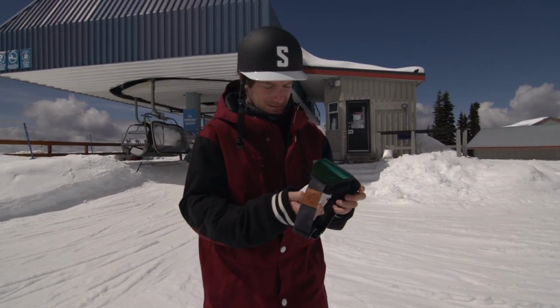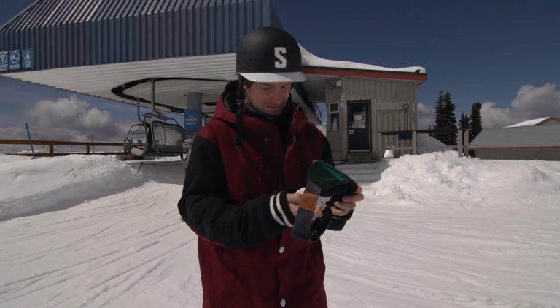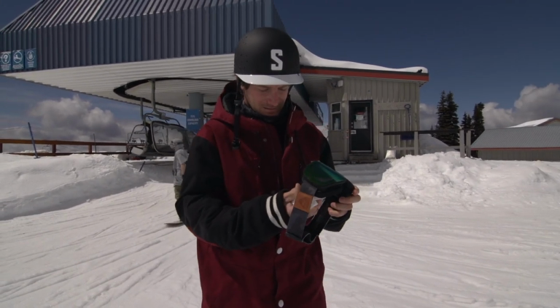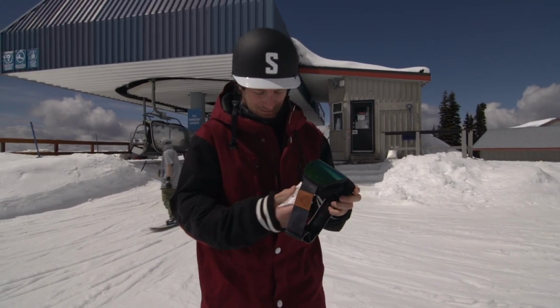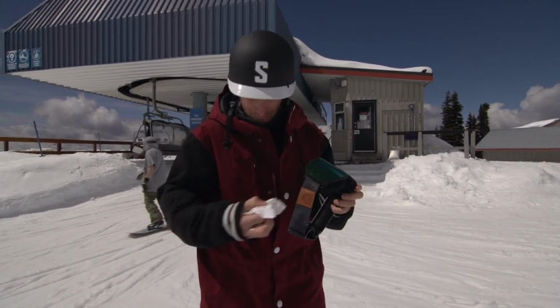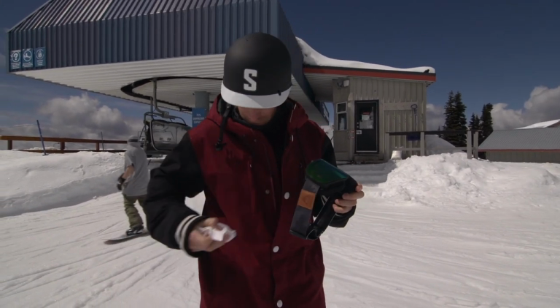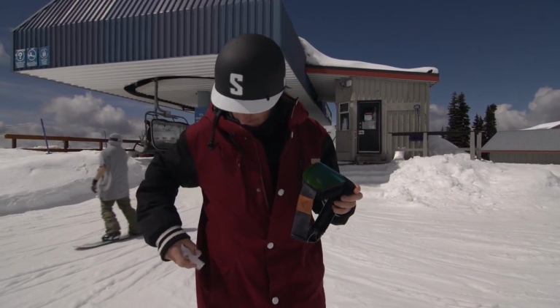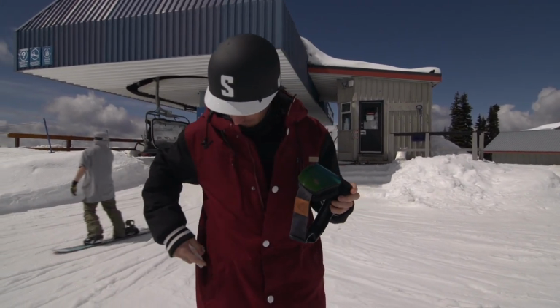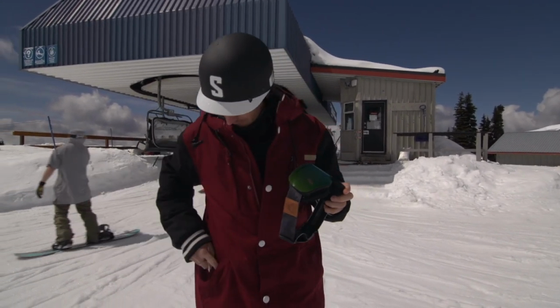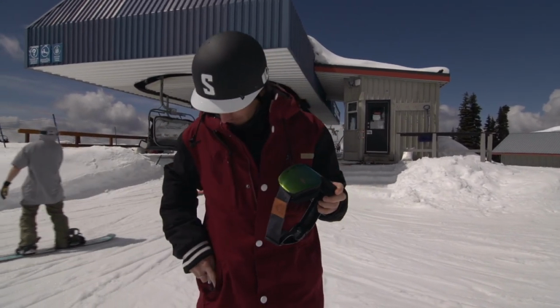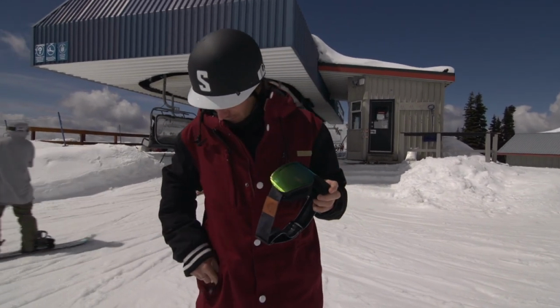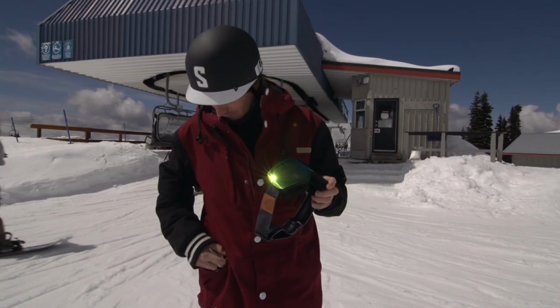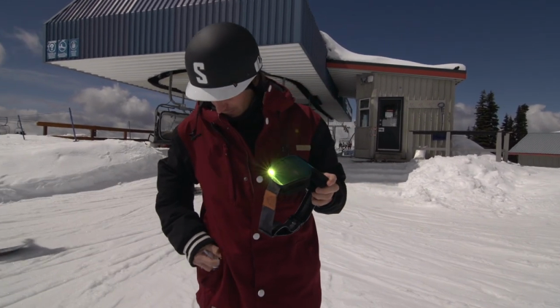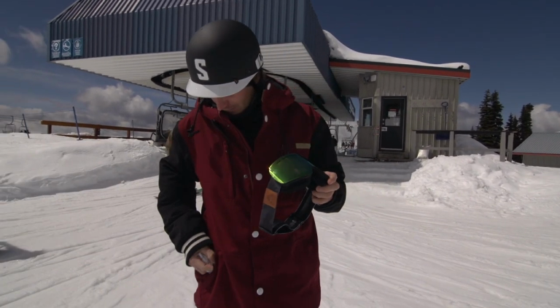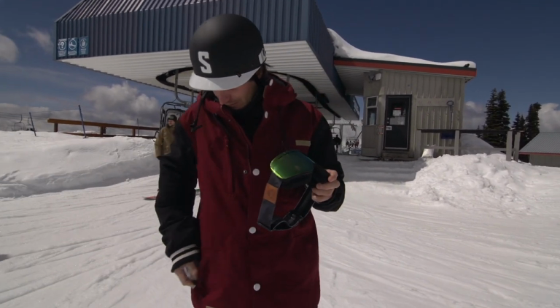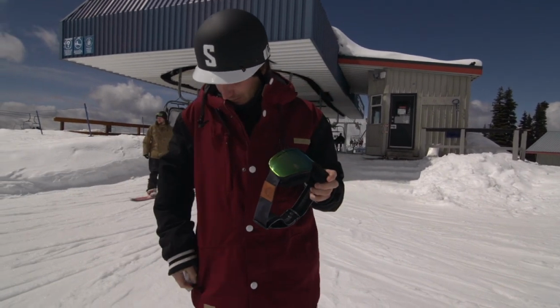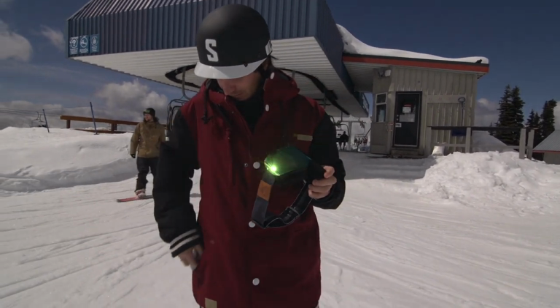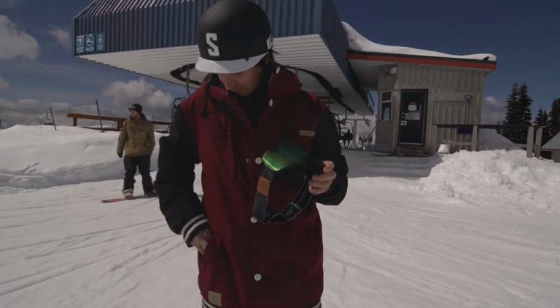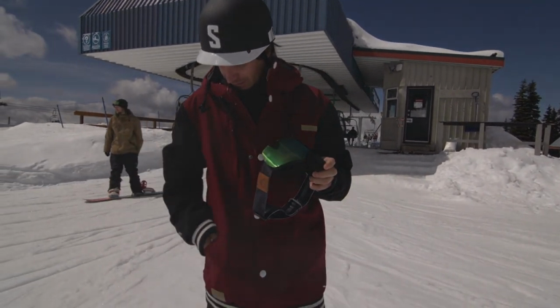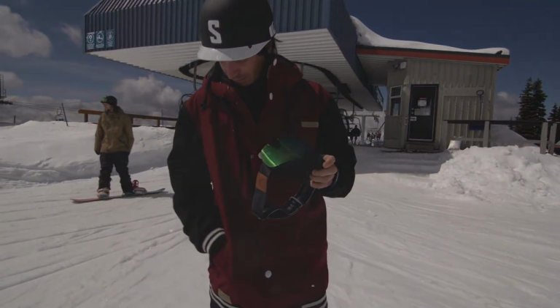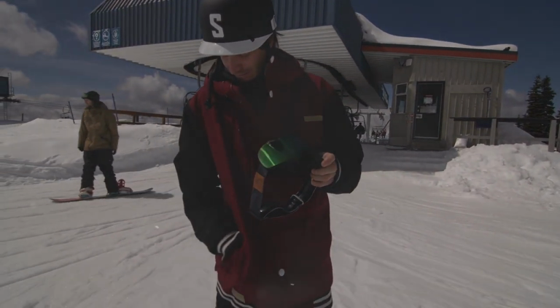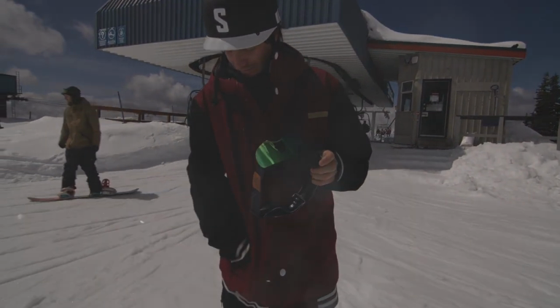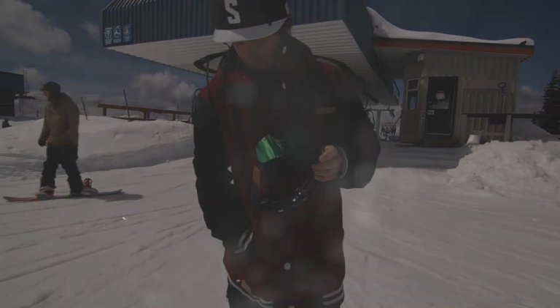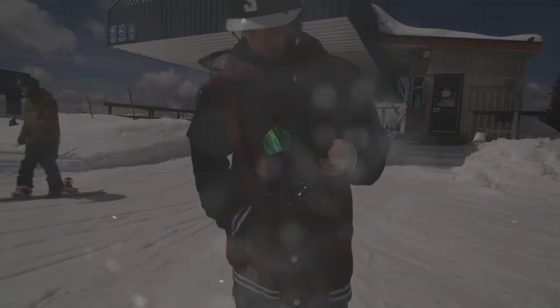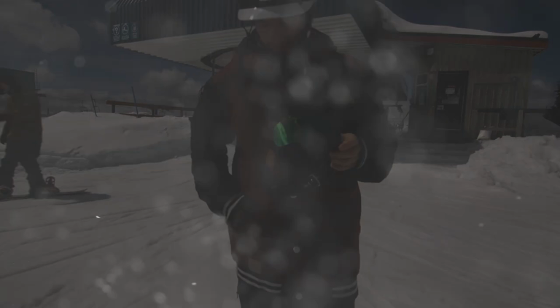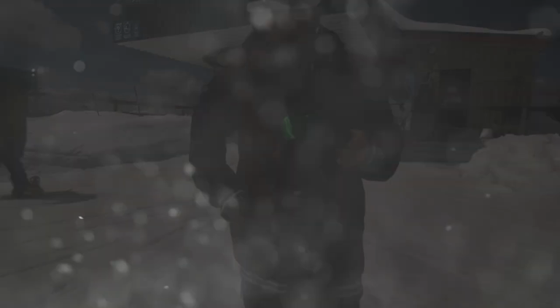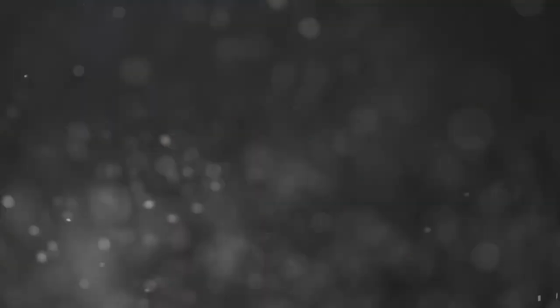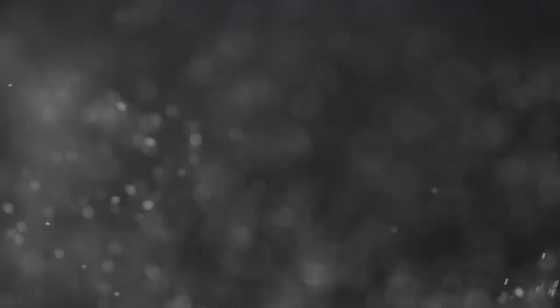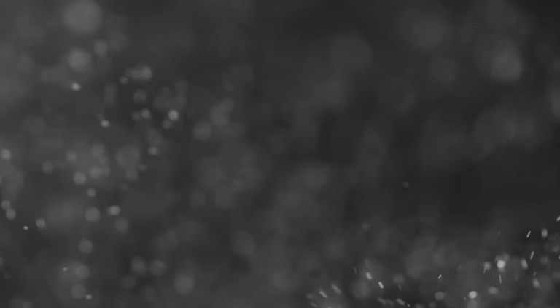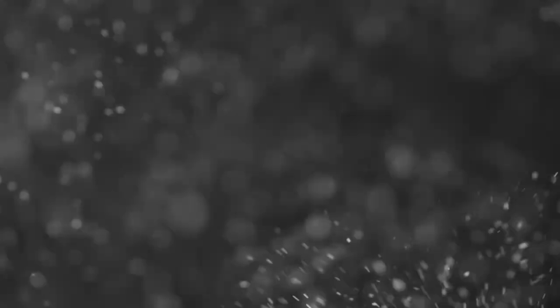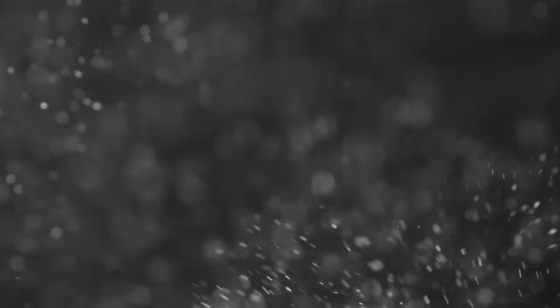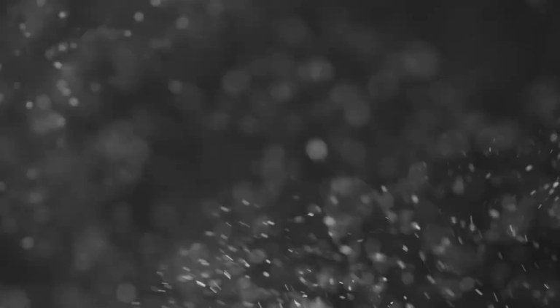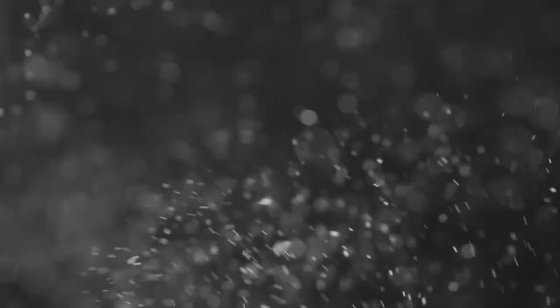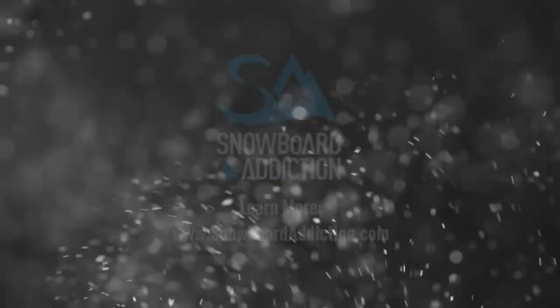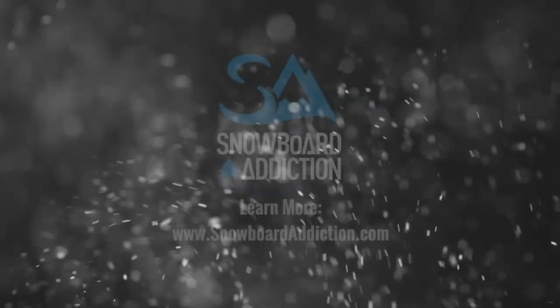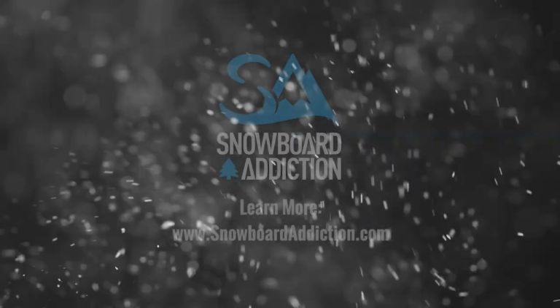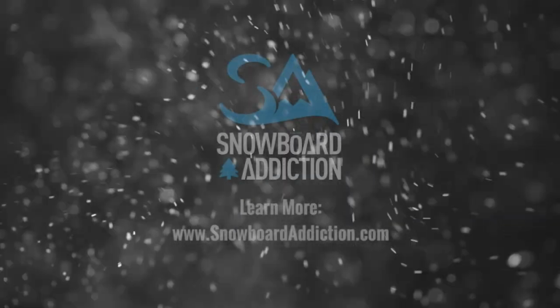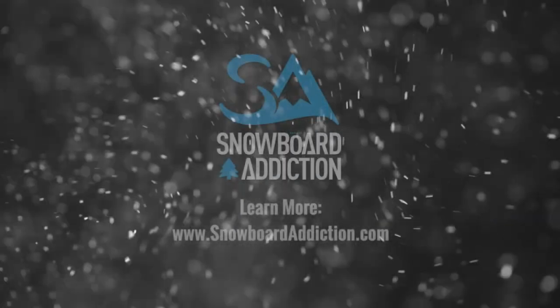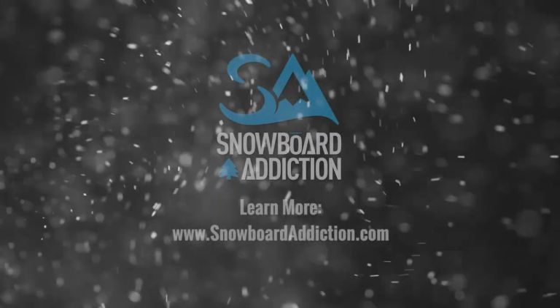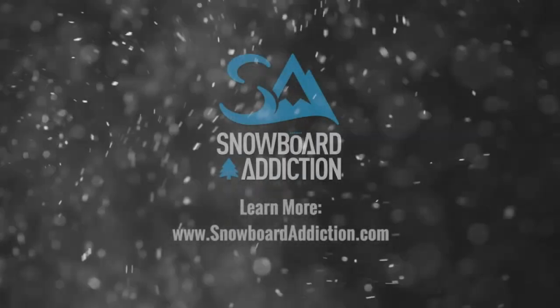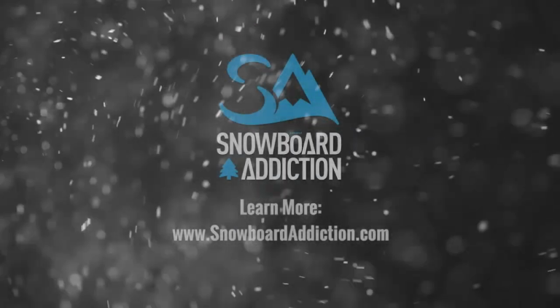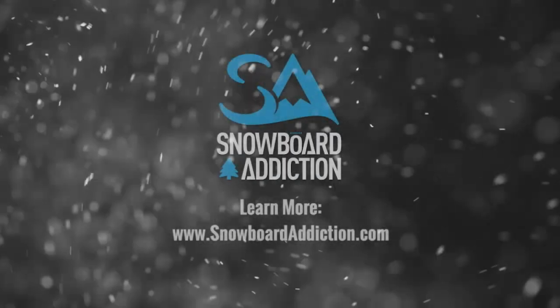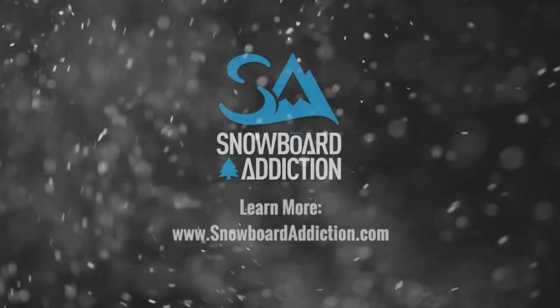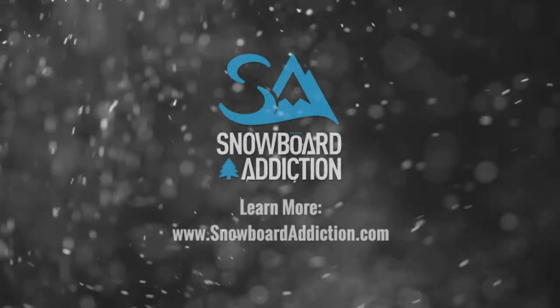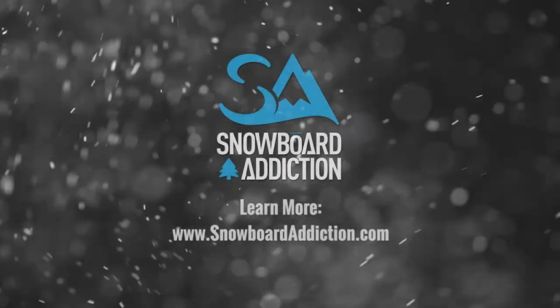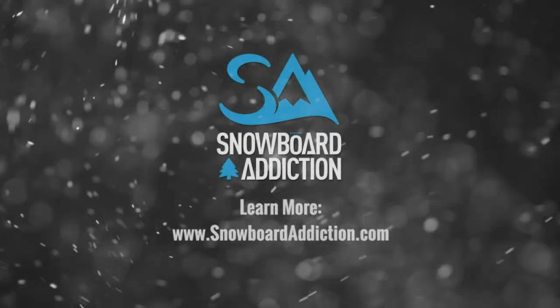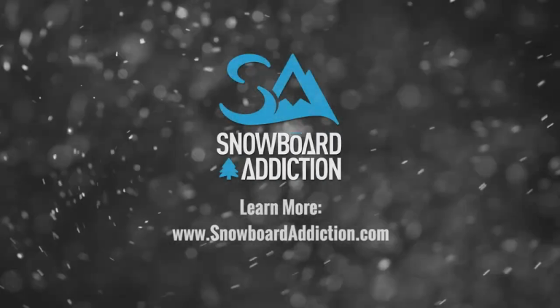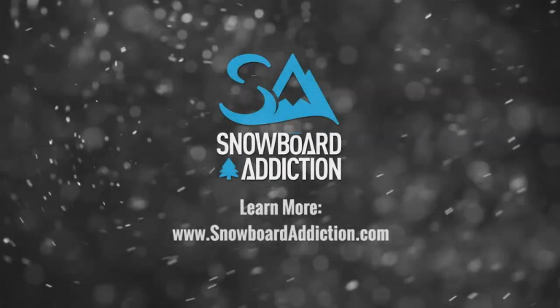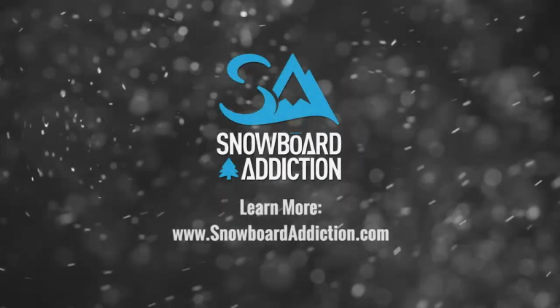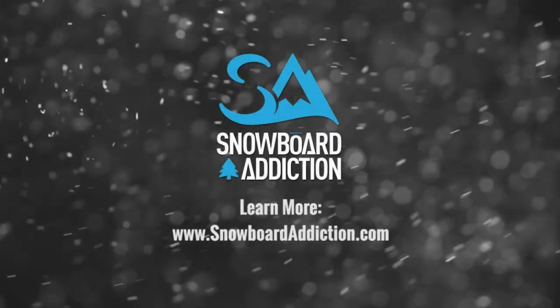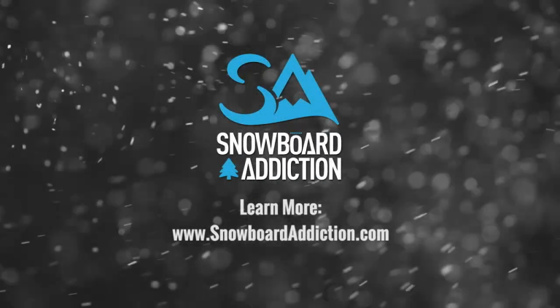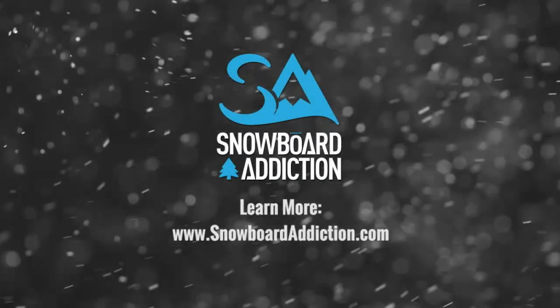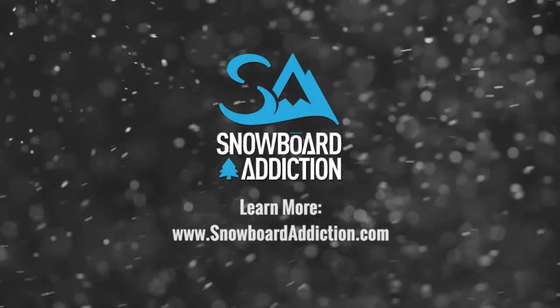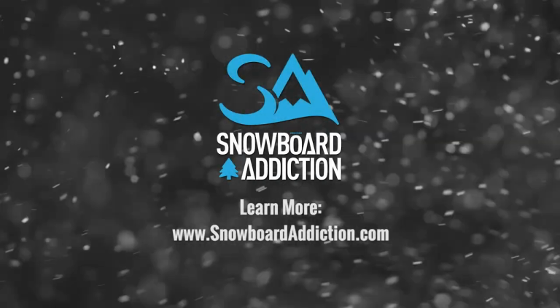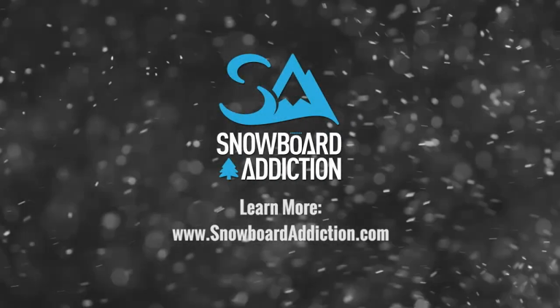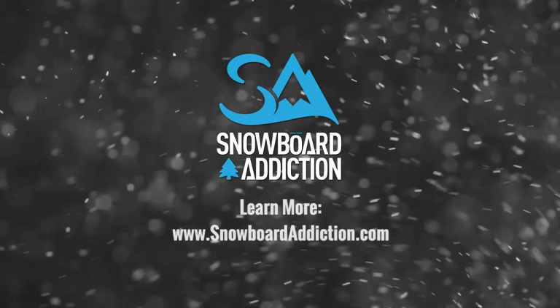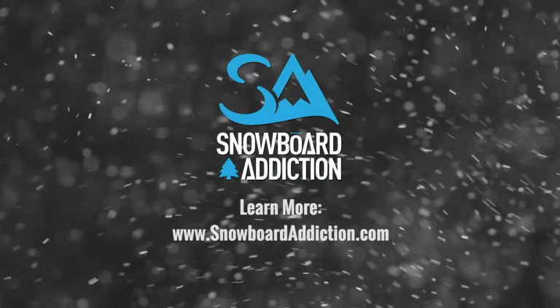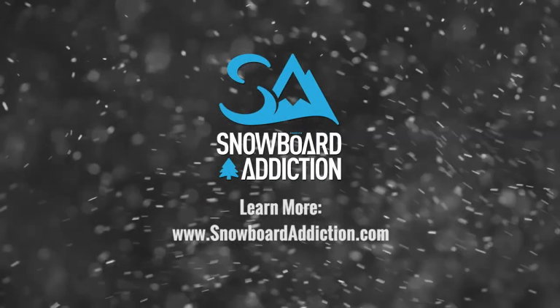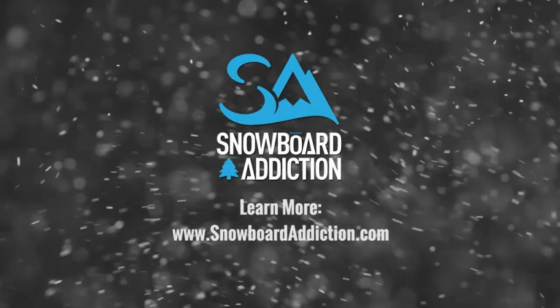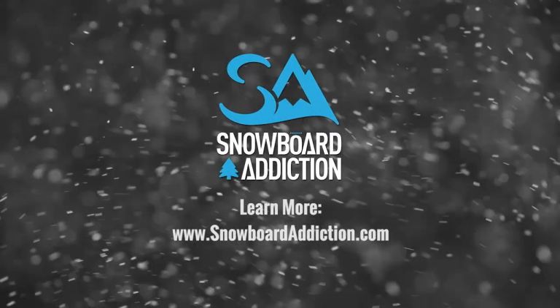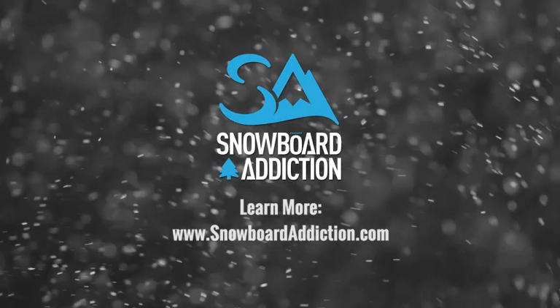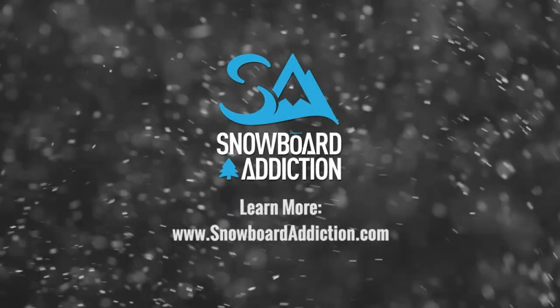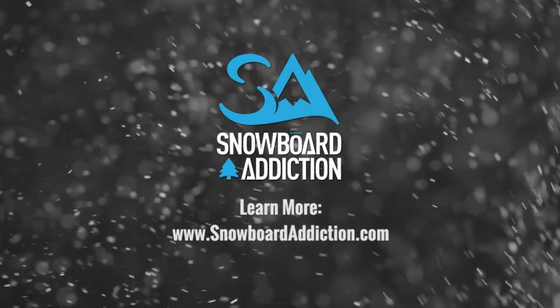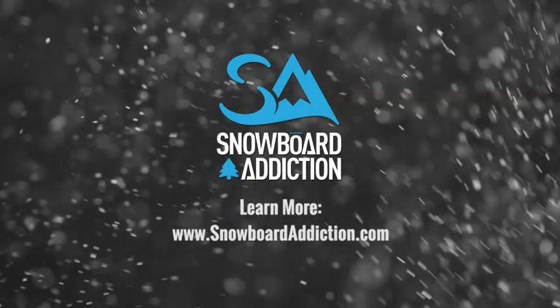This tutorial was filmed at Whistler Blackcomb. I'm Duncan Mainland from Snowboard Addiction. Our goal is to improve your riding.